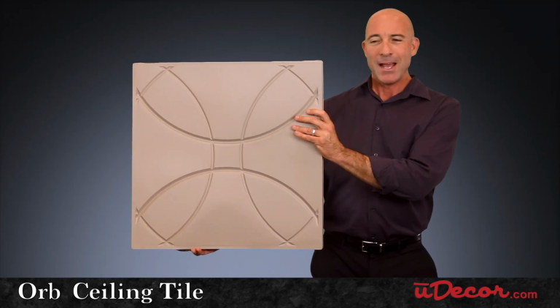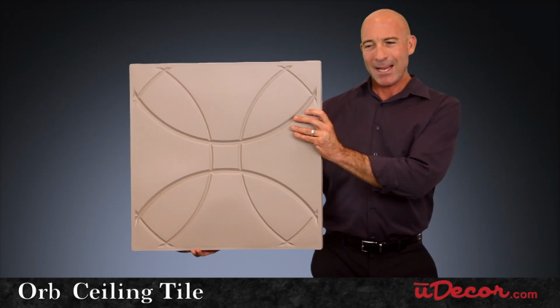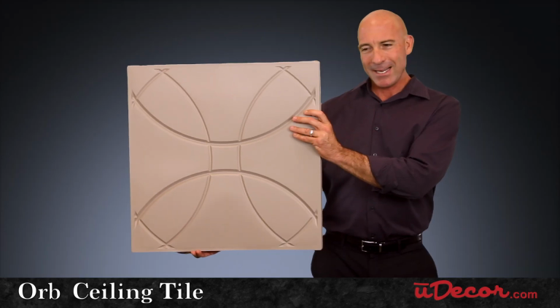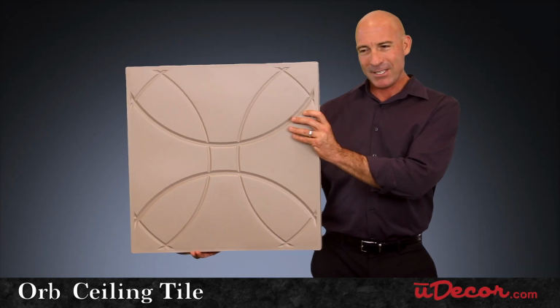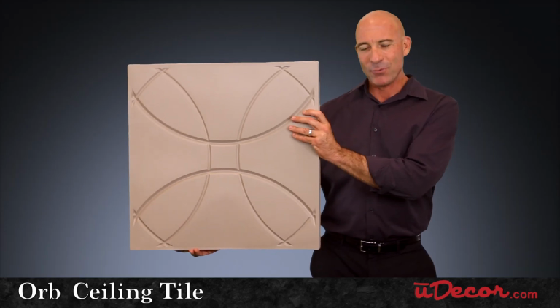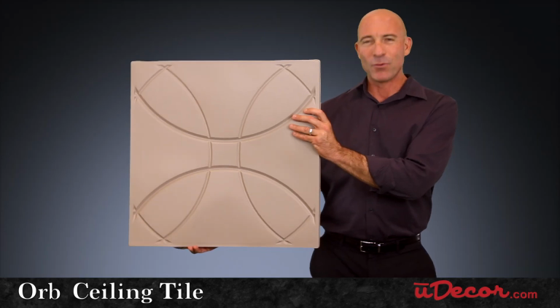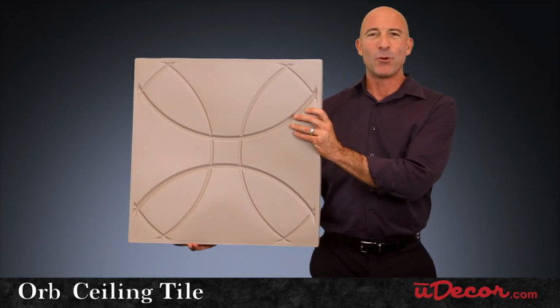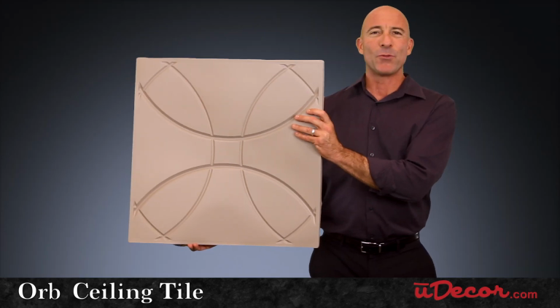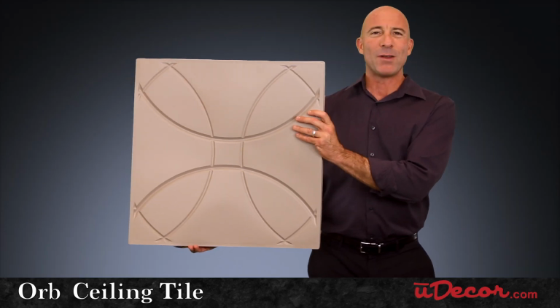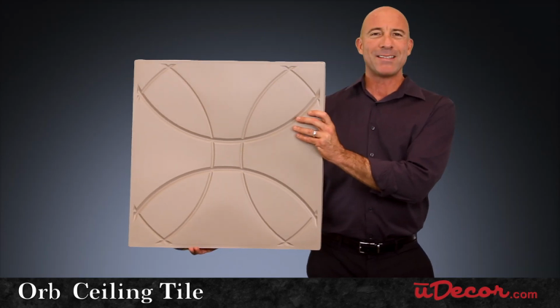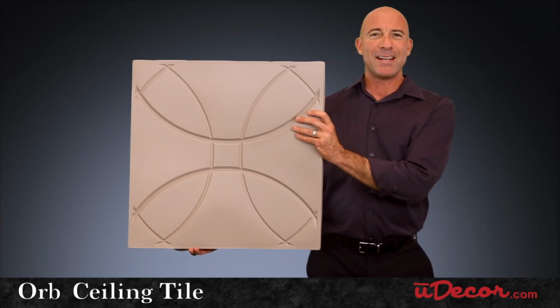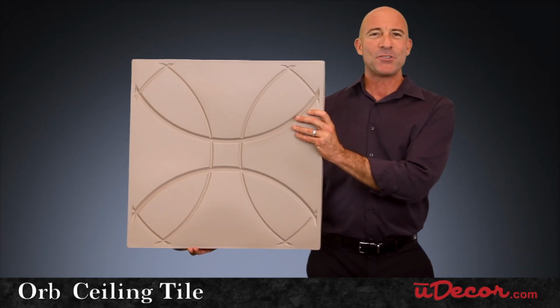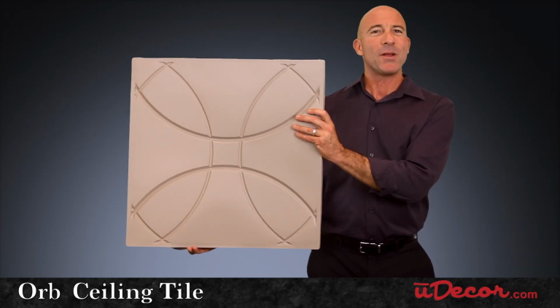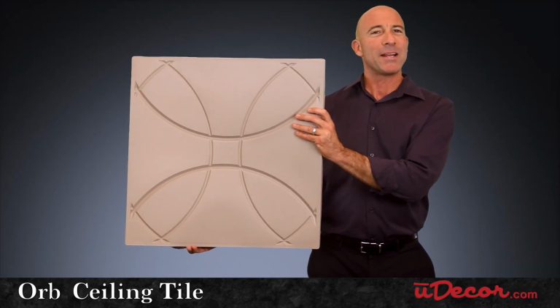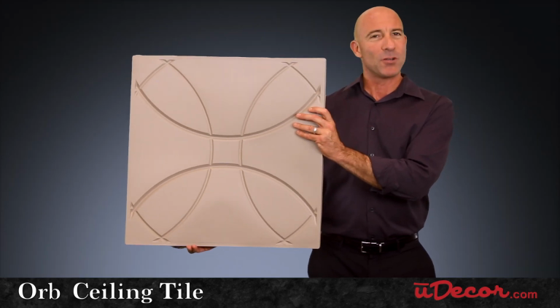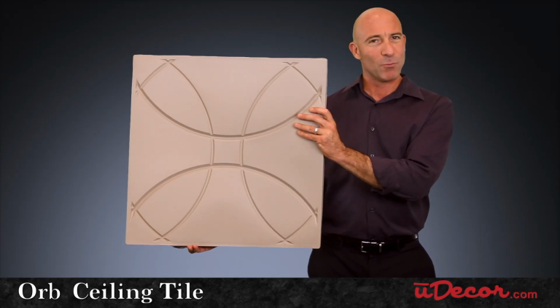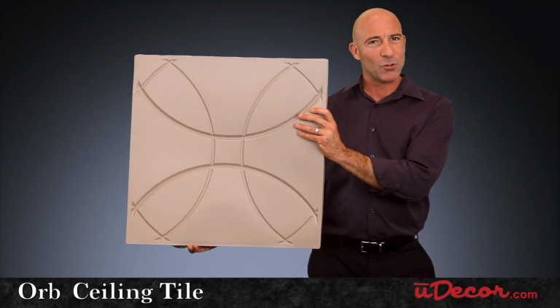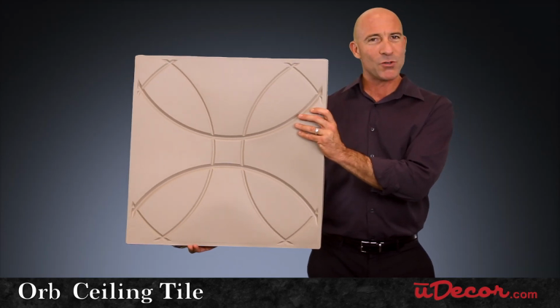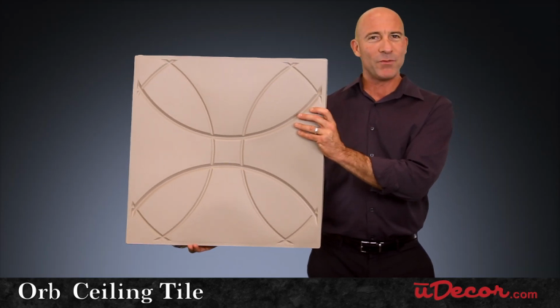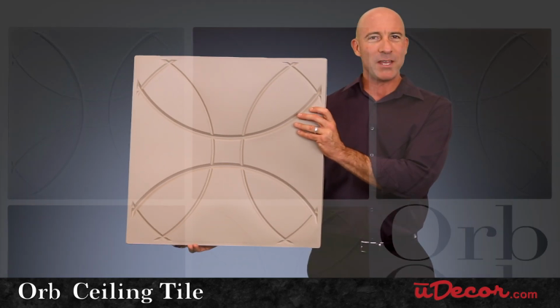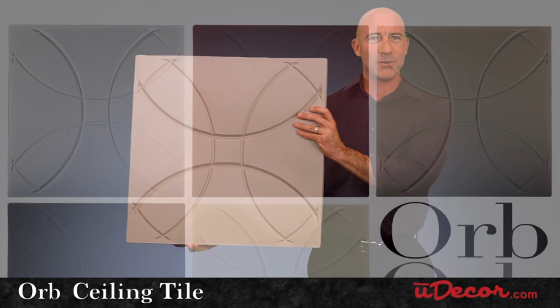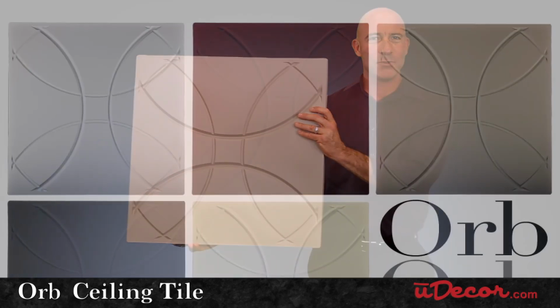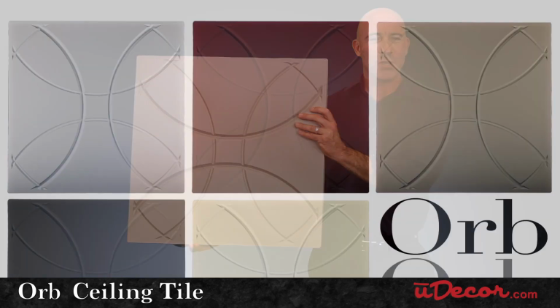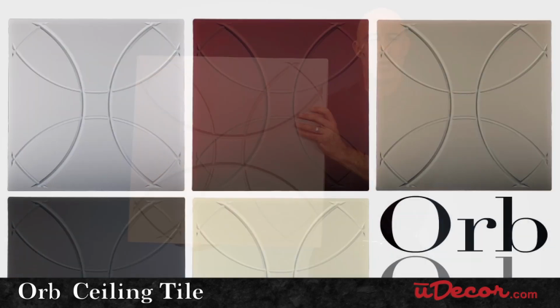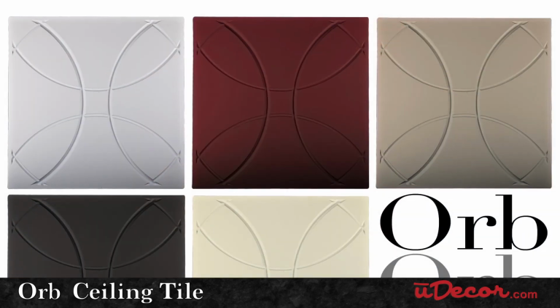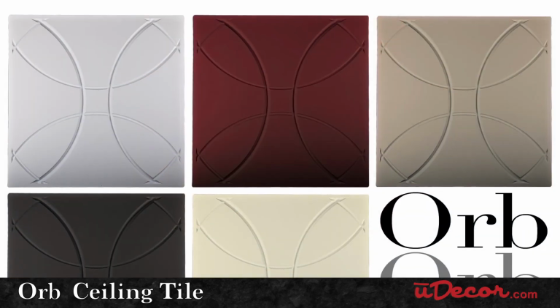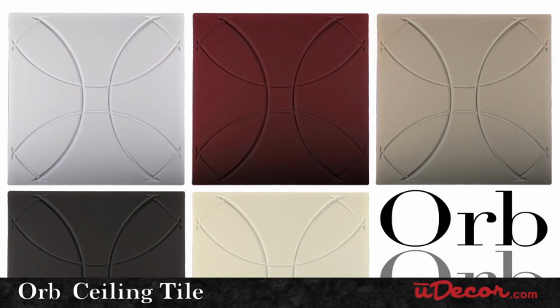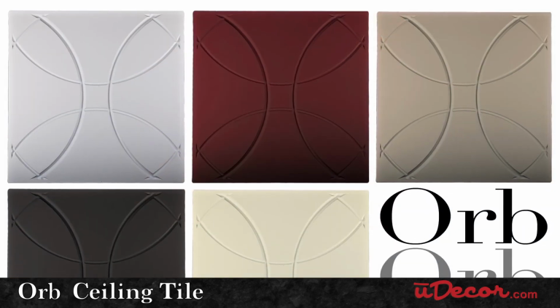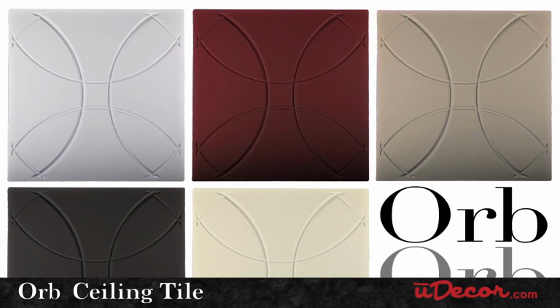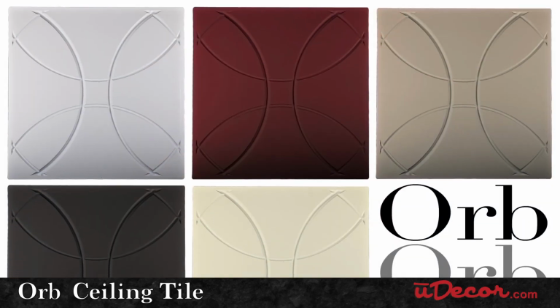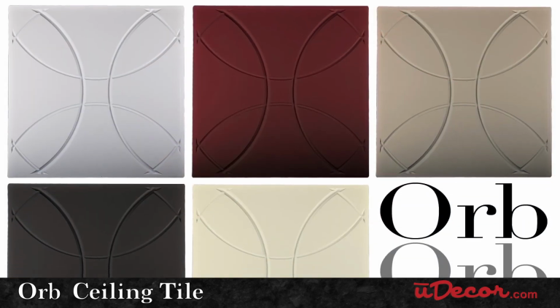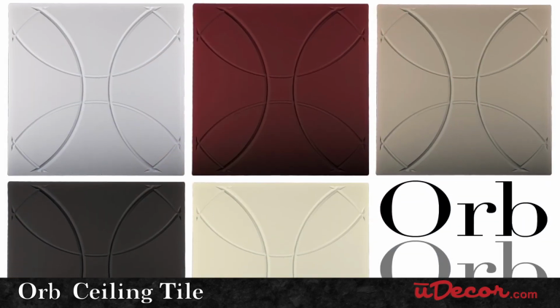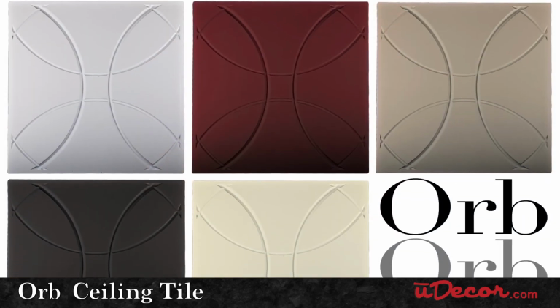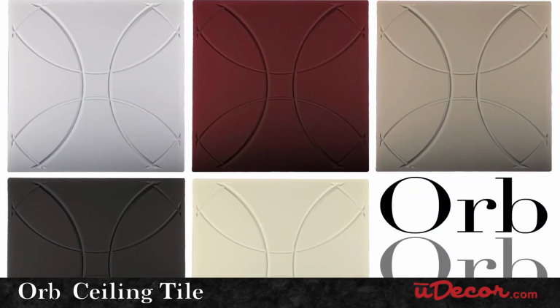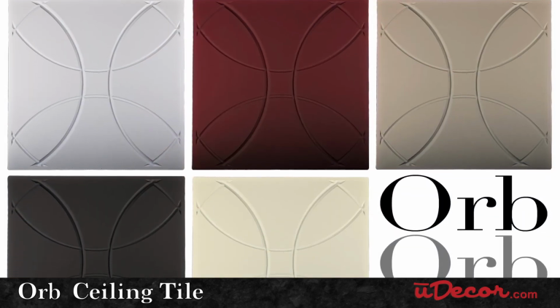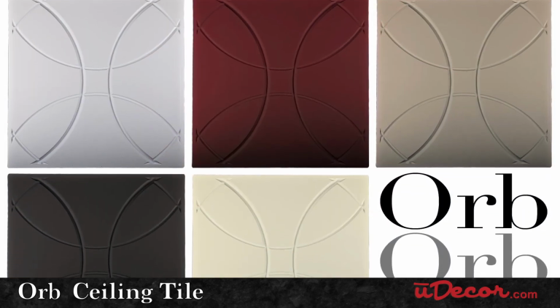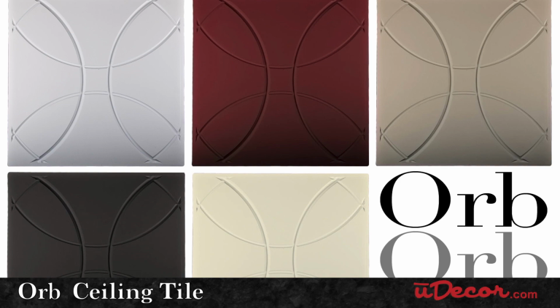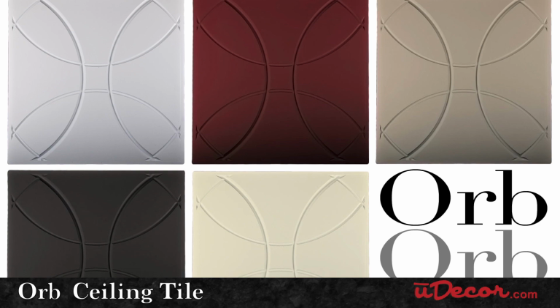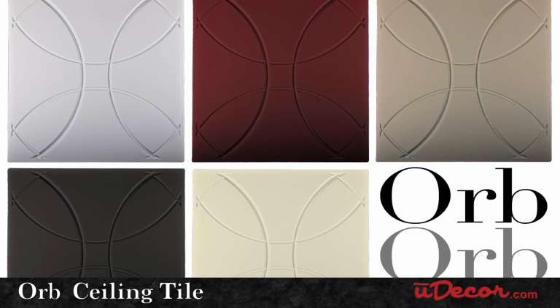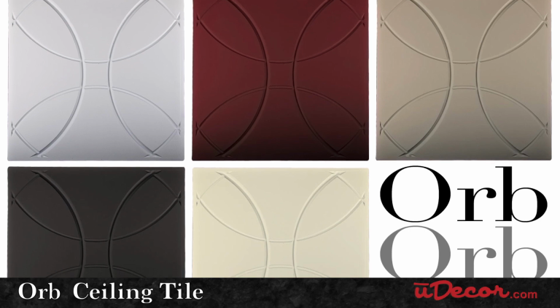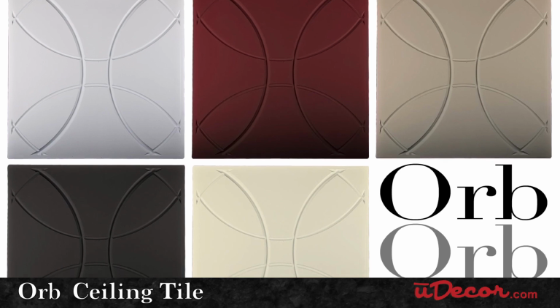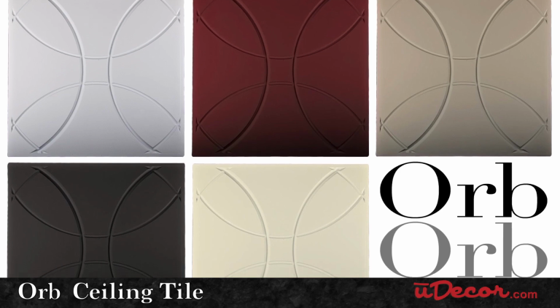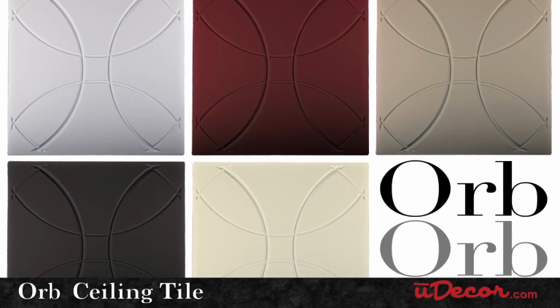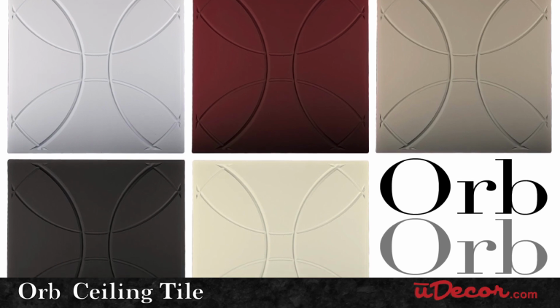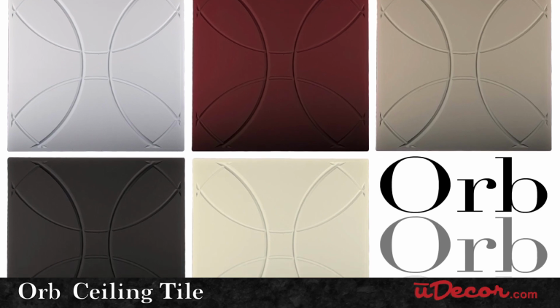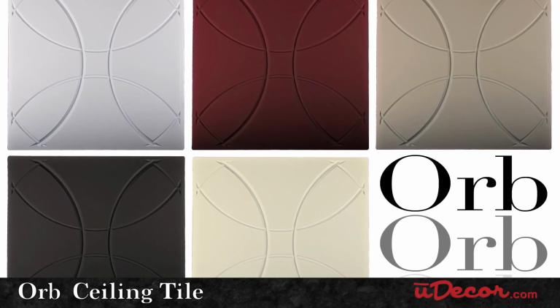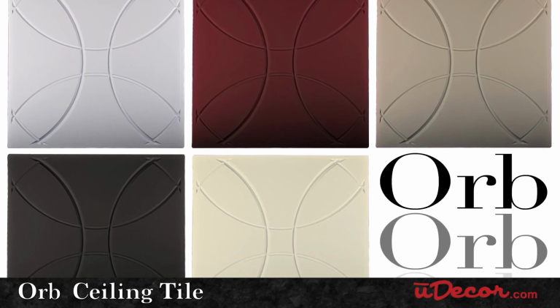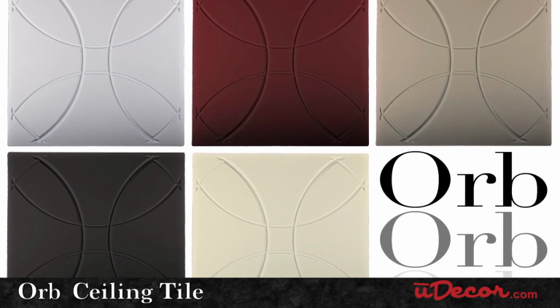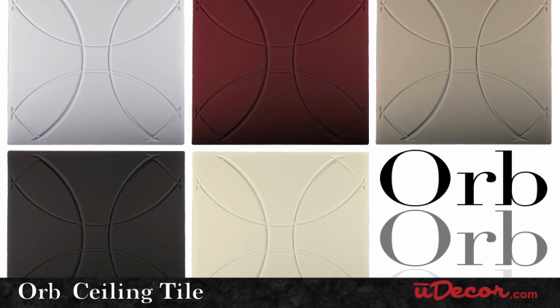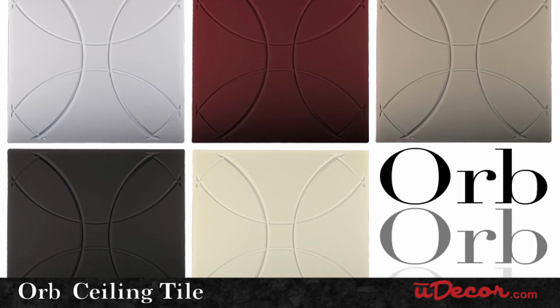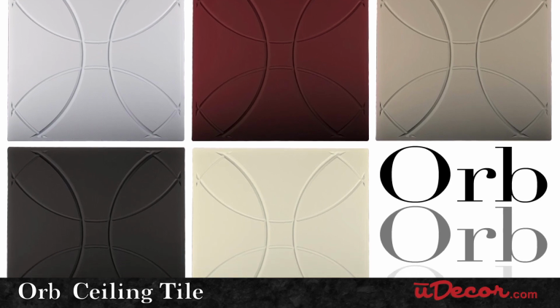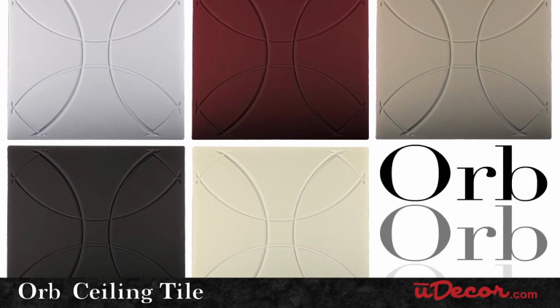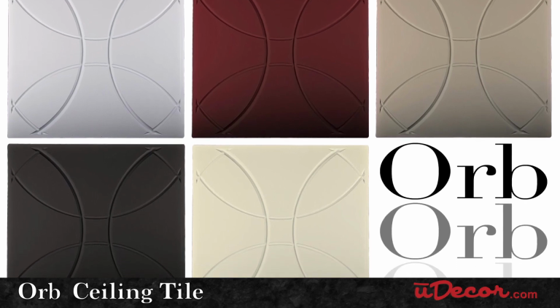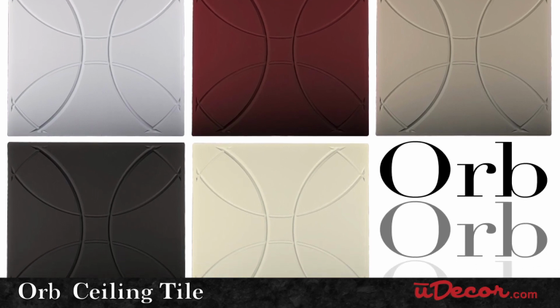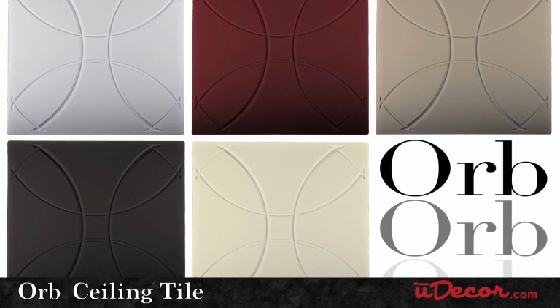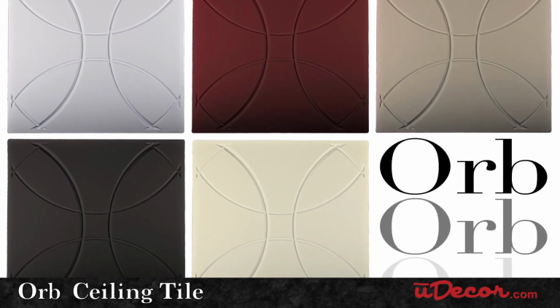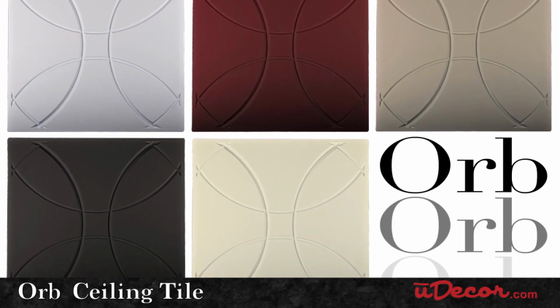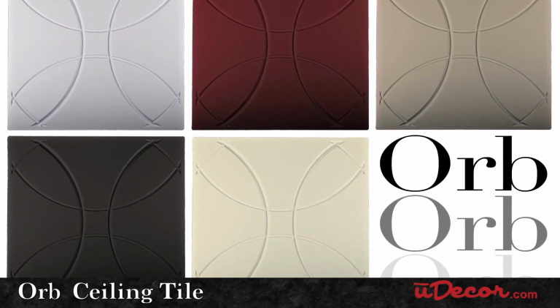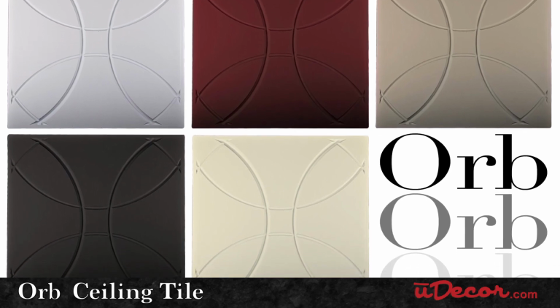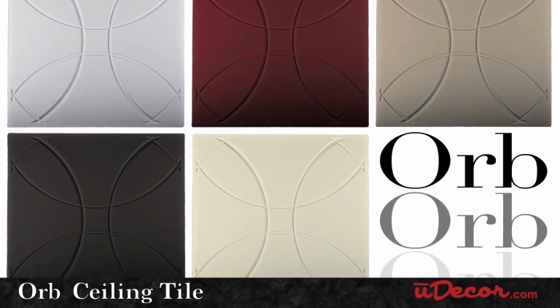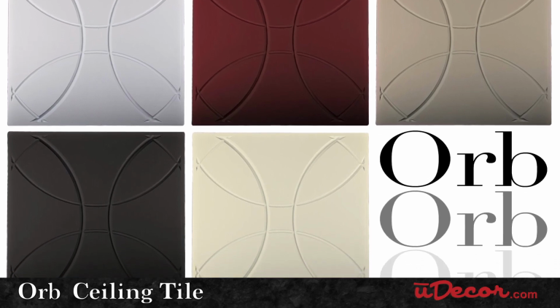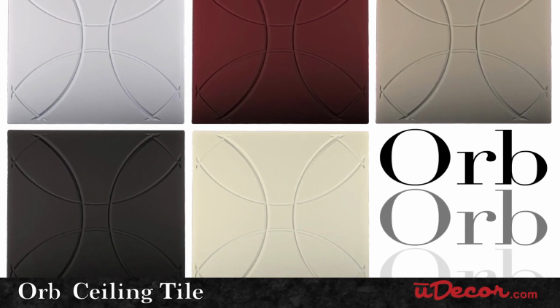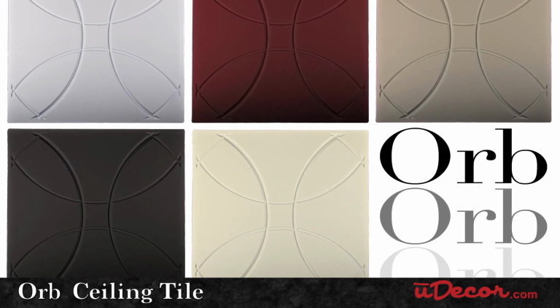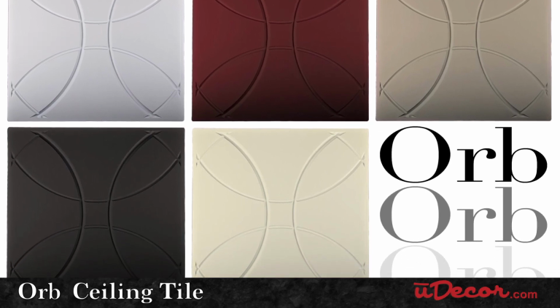Ideal for both residential and commercial venues, the Orb is available in classic colors that will fit perfectly into your decorating scheme.